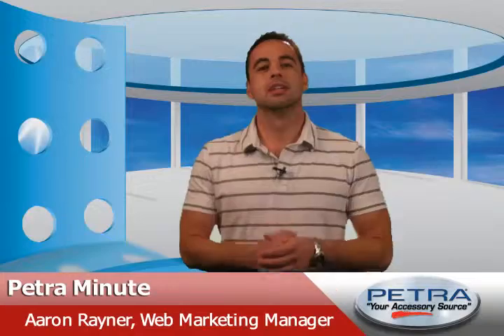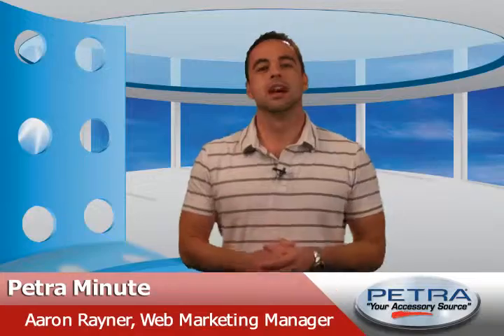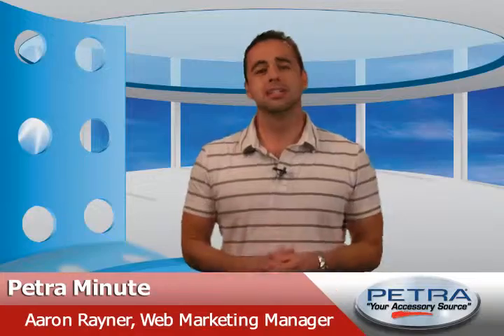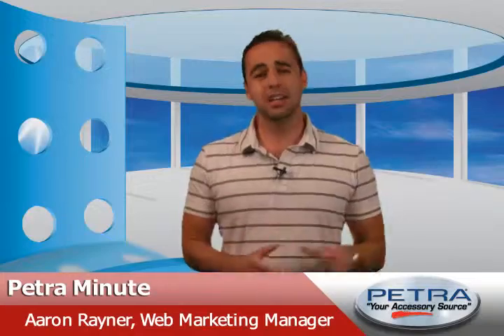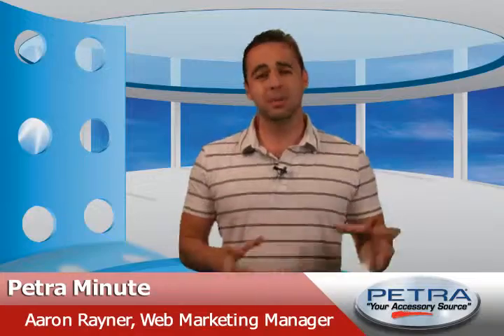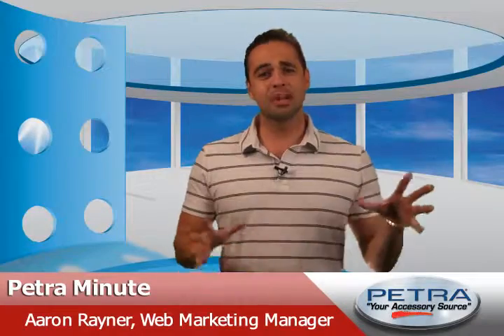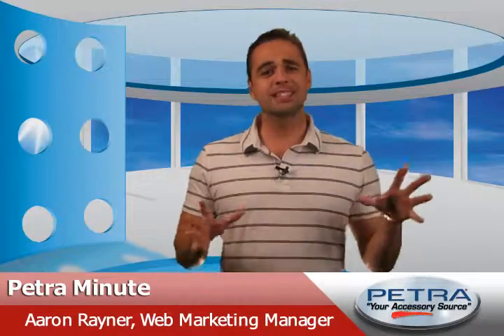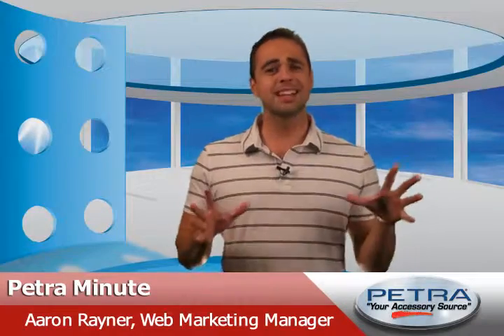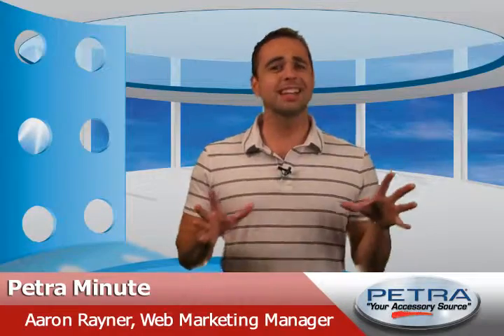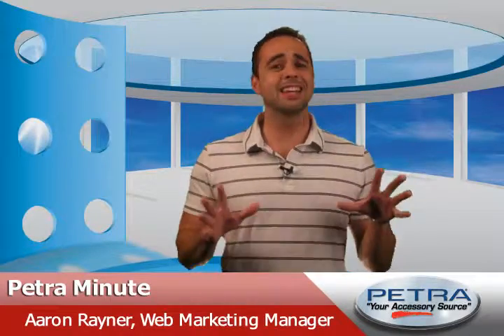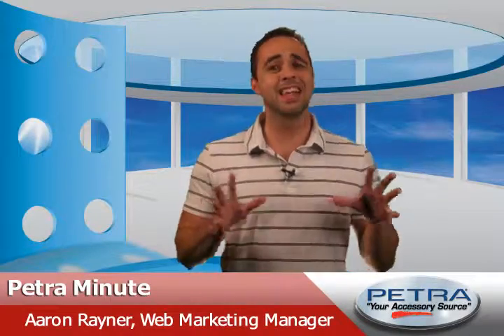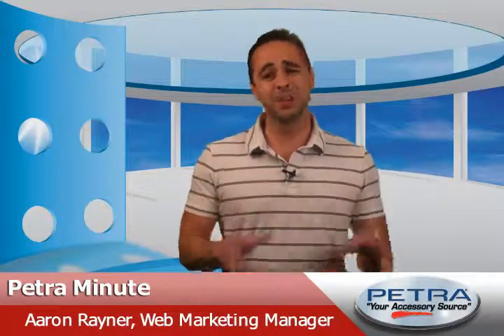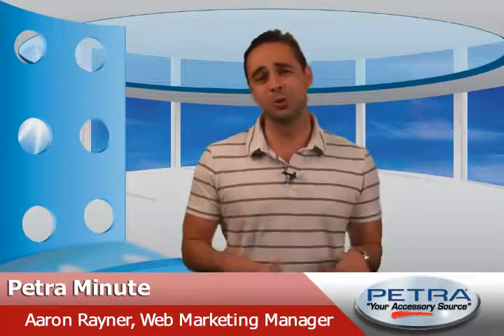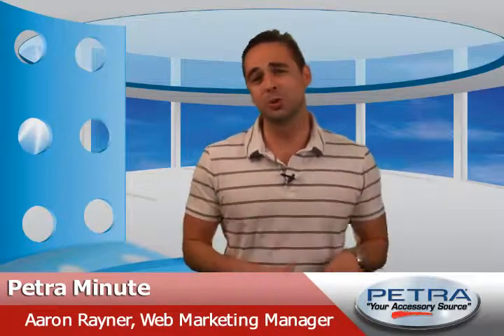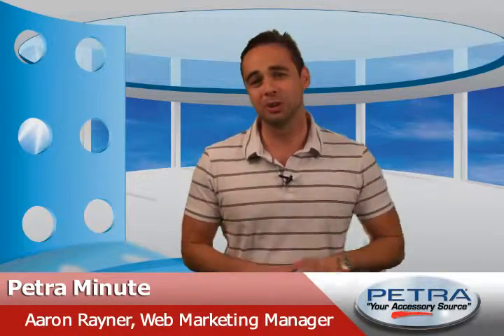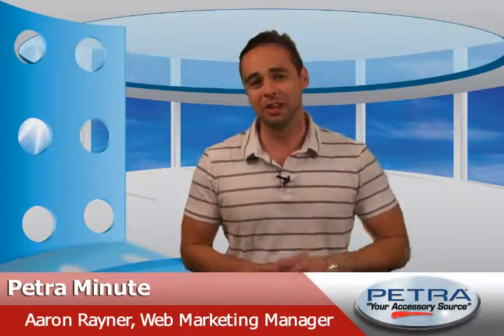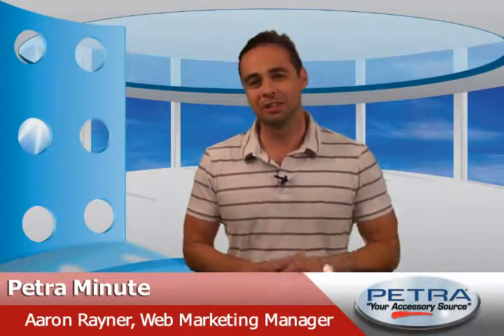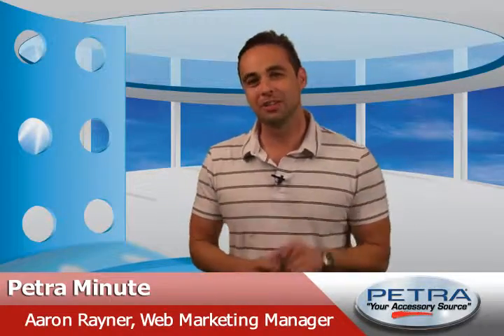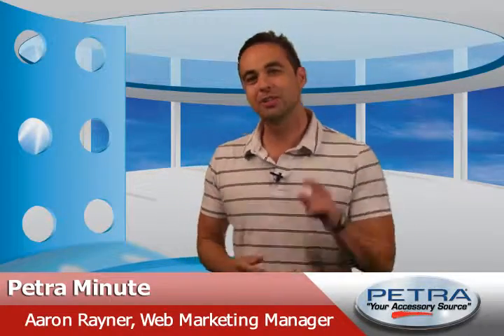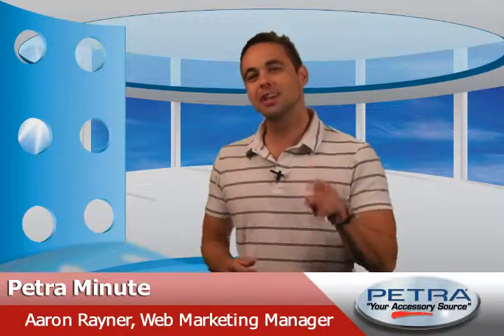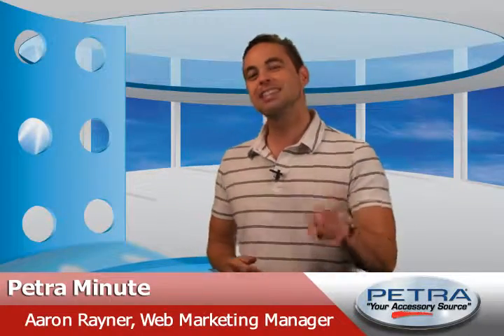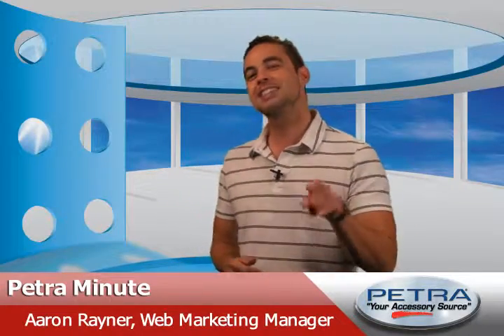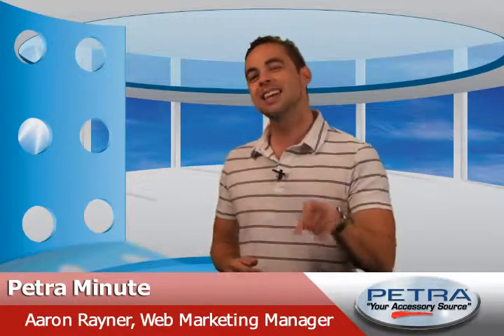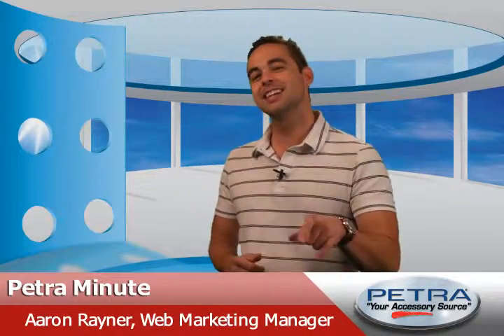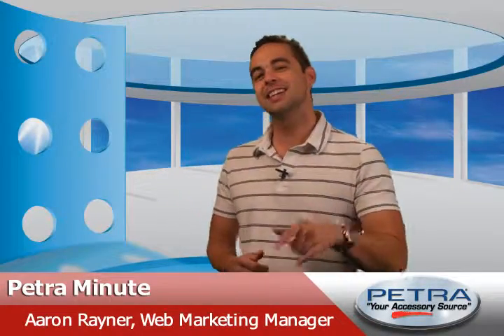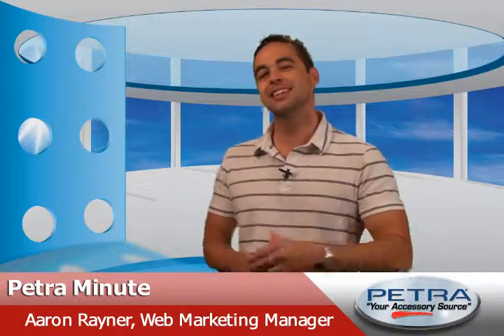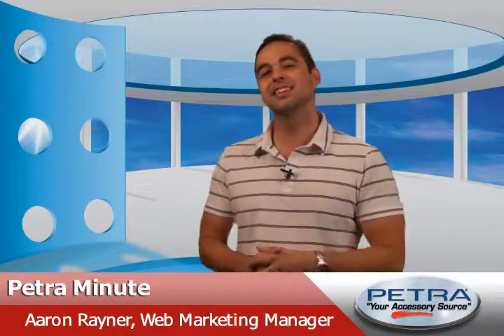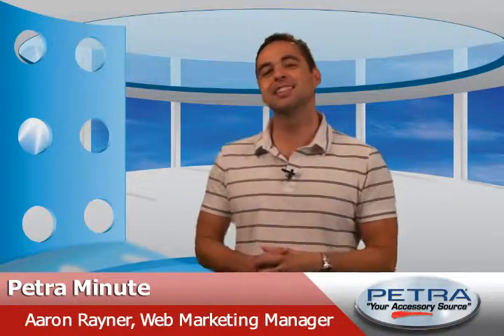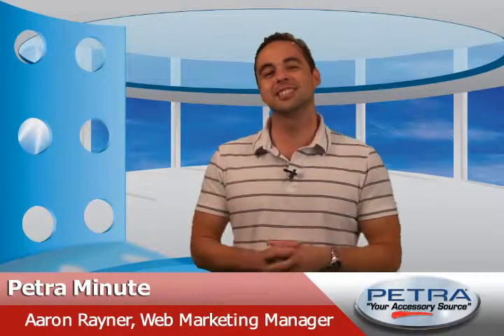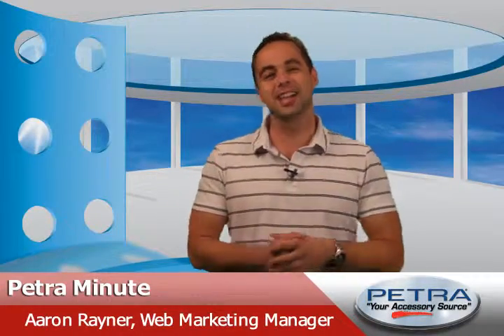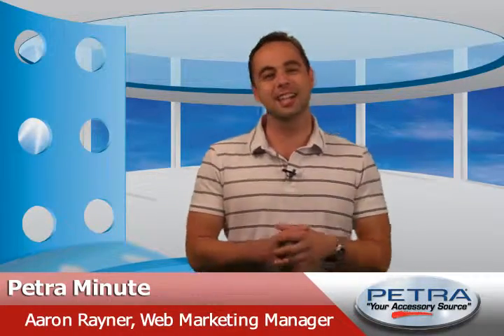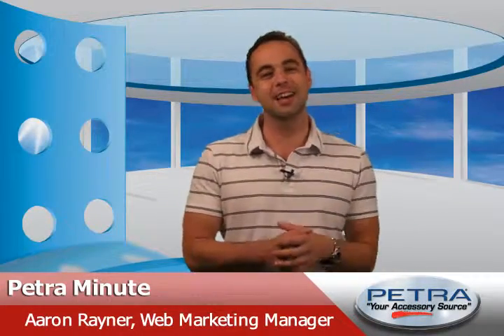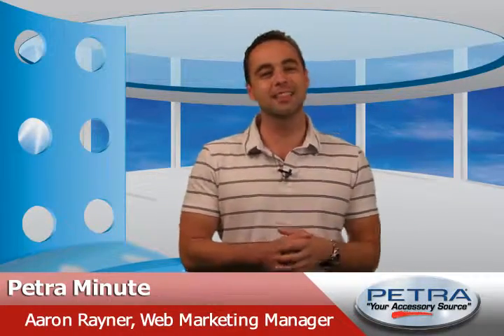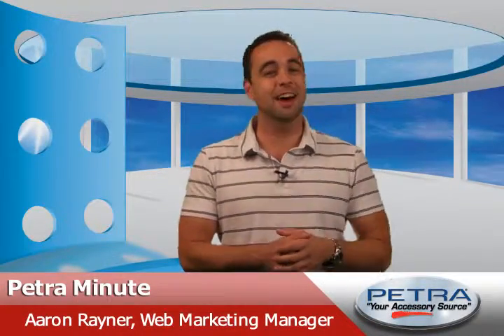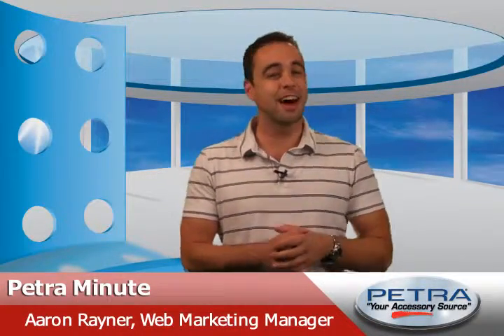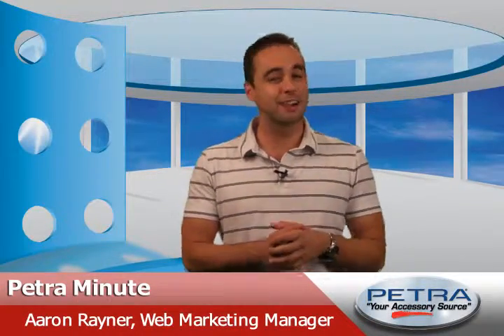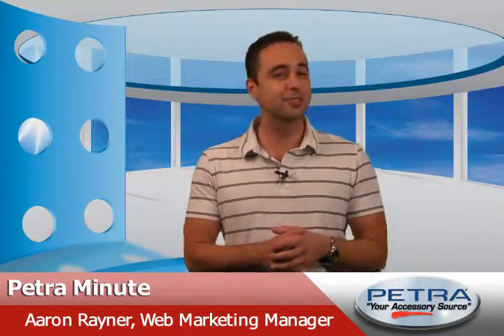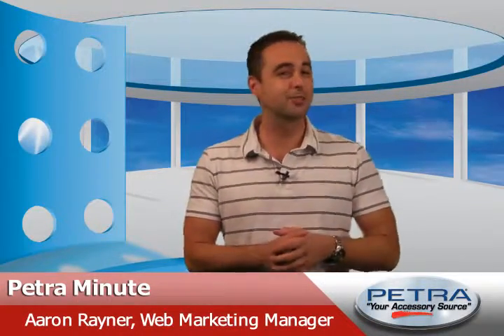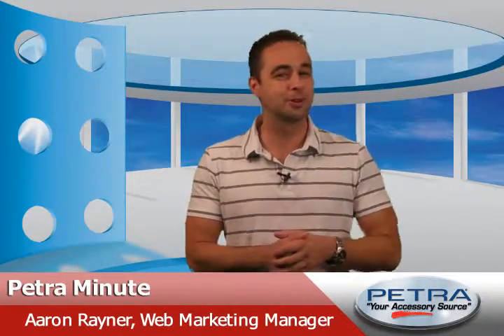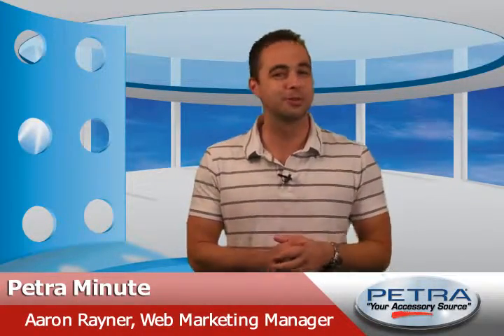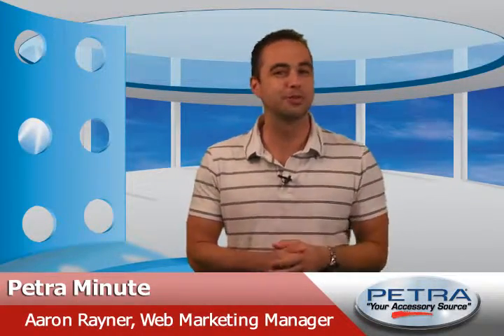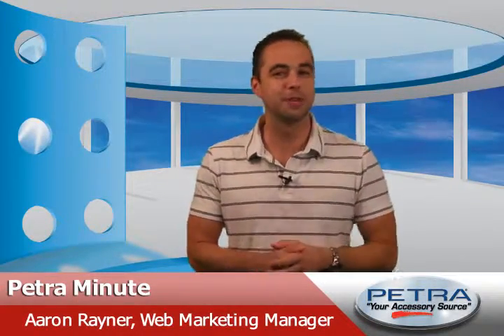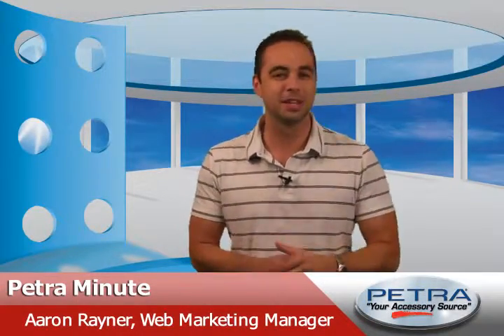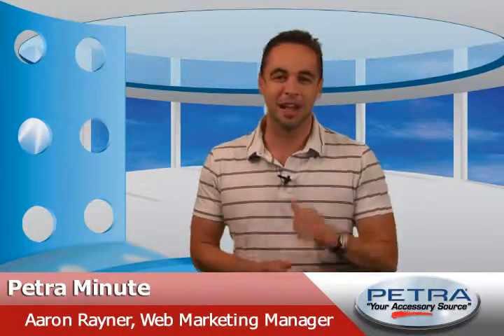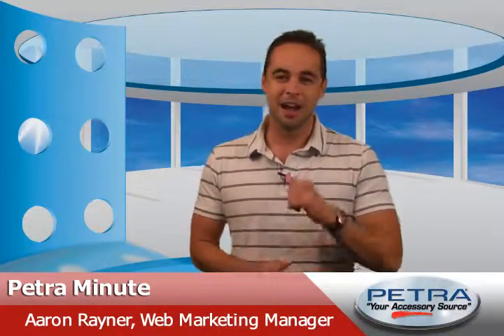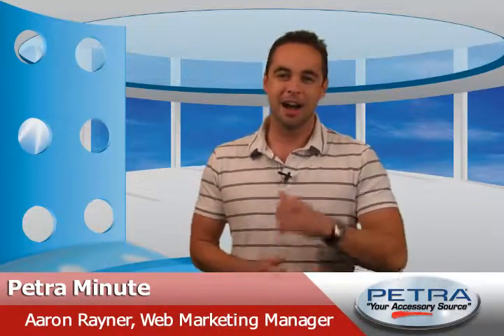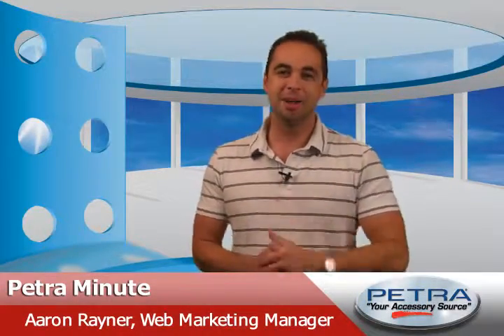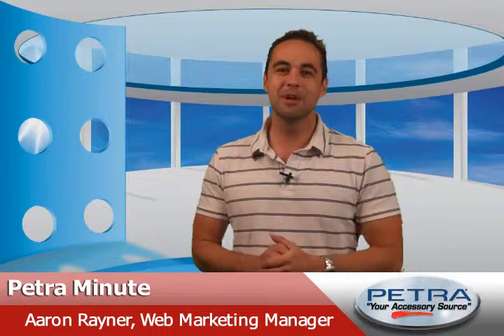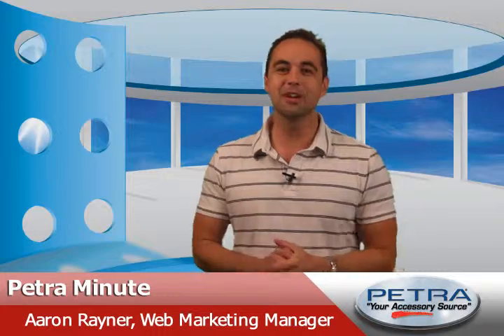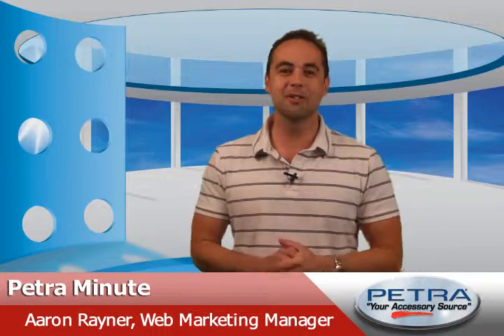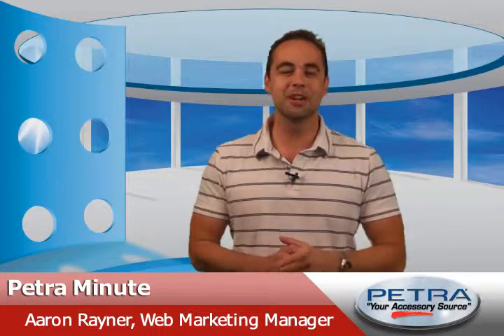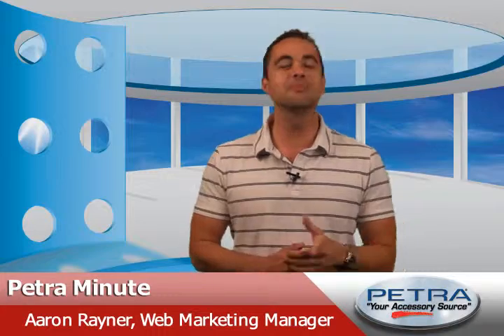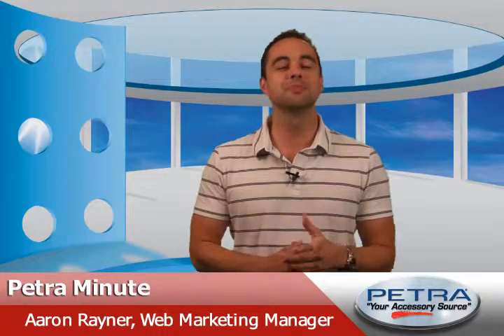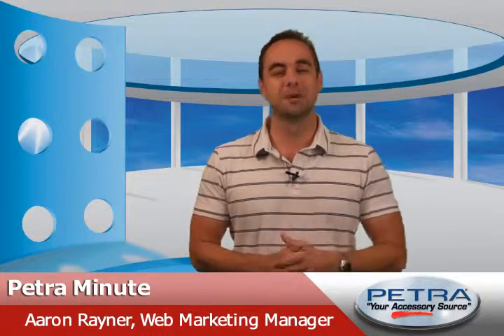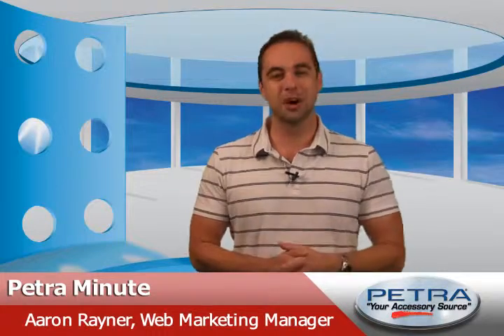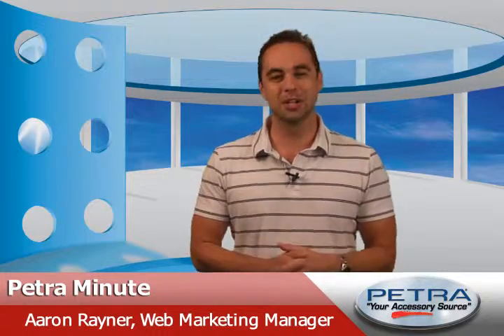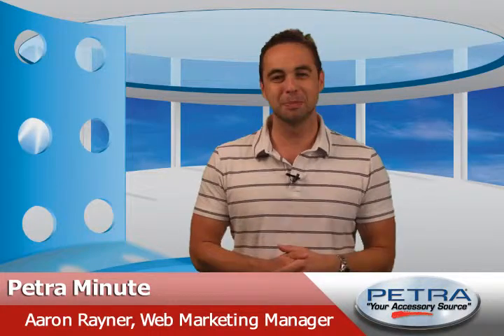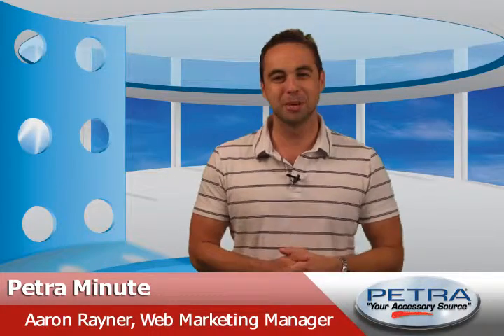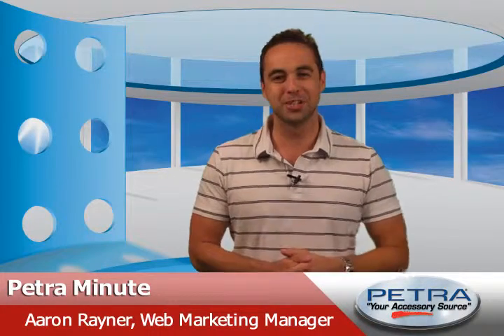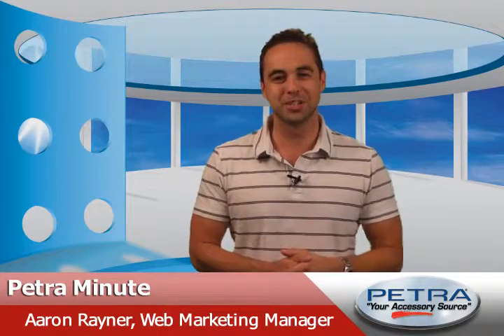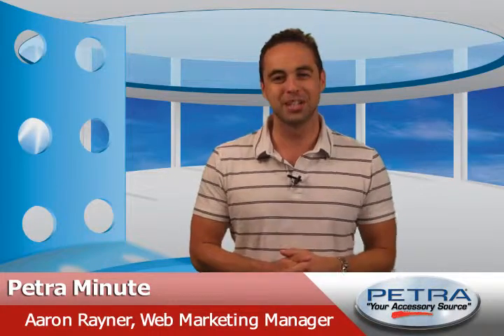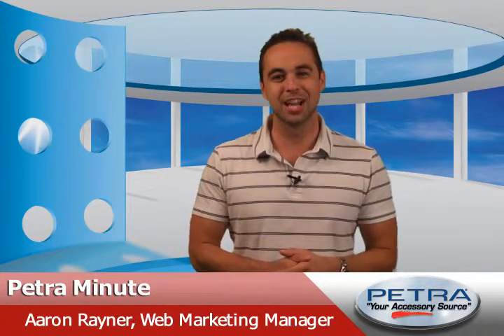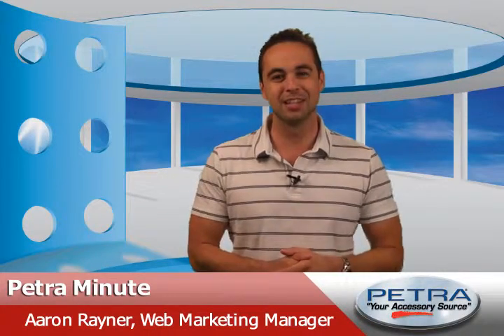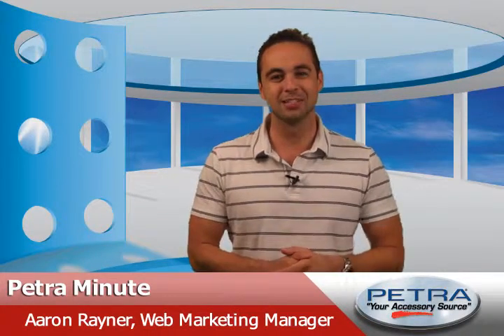It's not getting any cooler out there, so let's stay in here and check out the hottest stories of the week. I'm Aaron Rayner, you're watching Petra Channels.